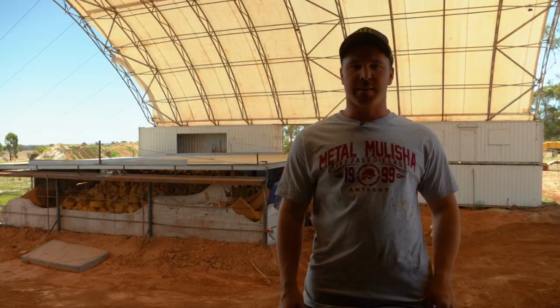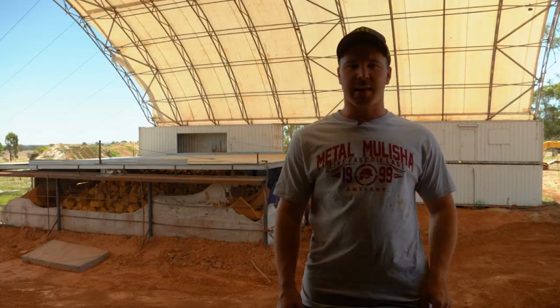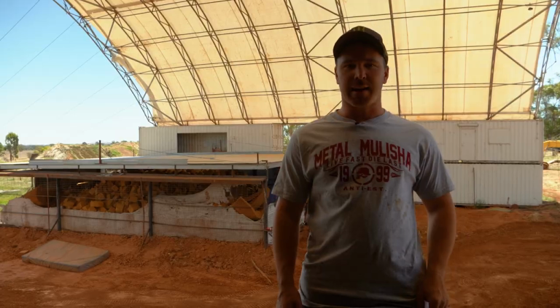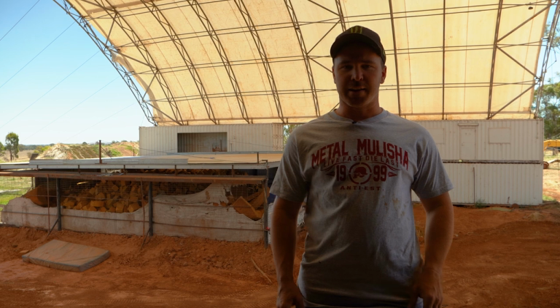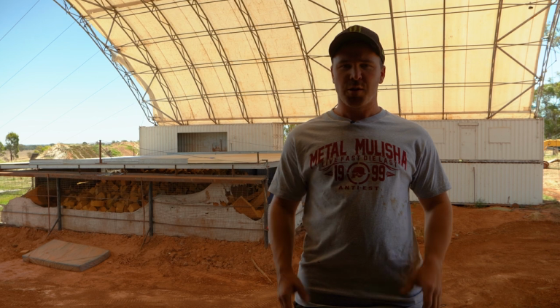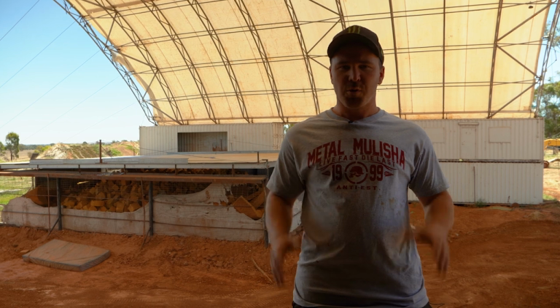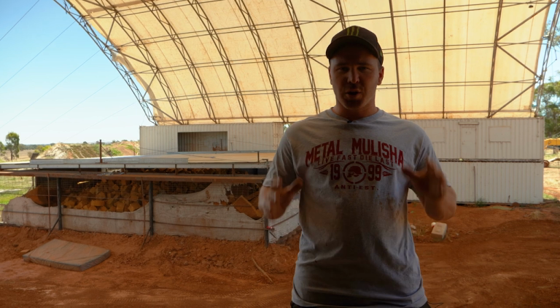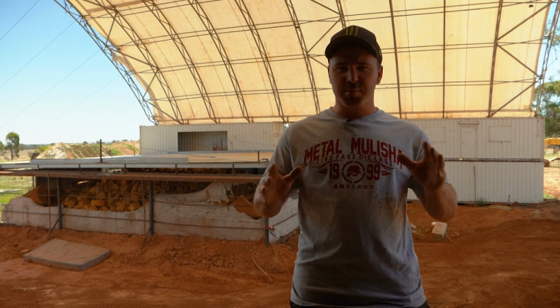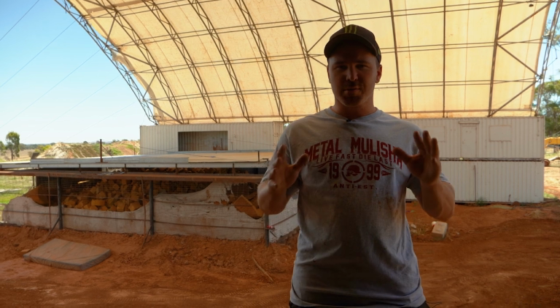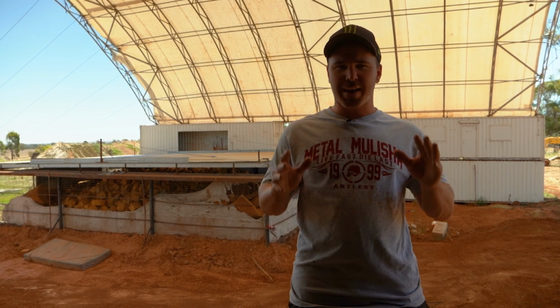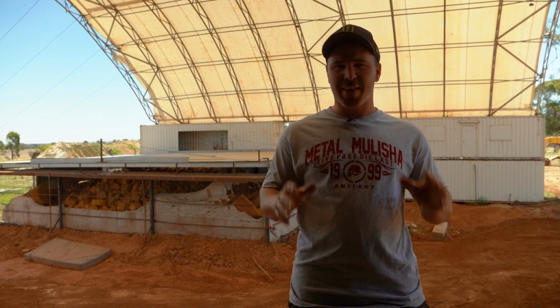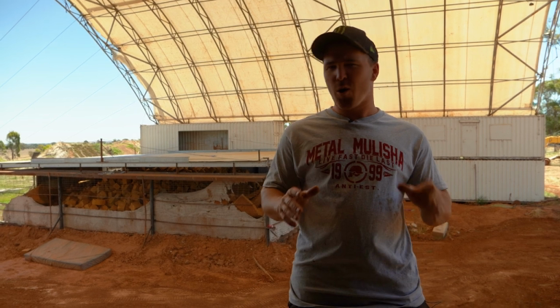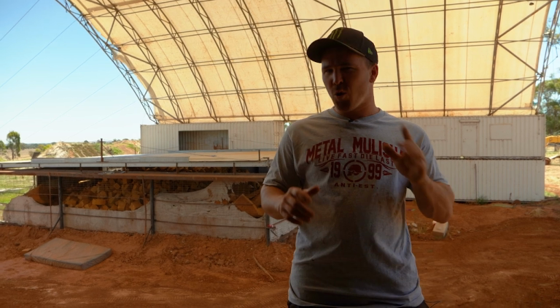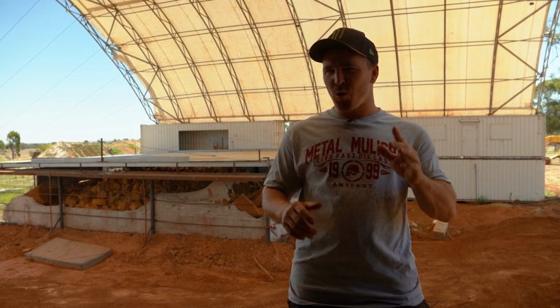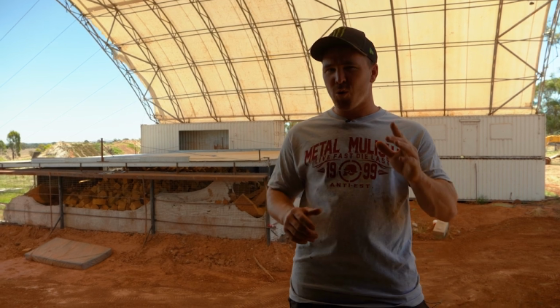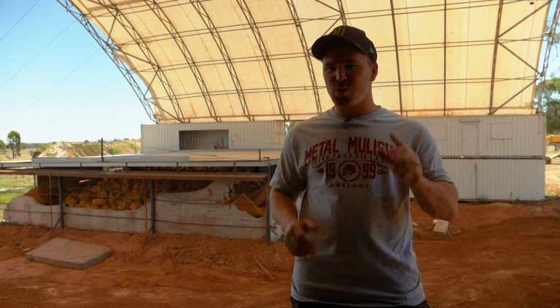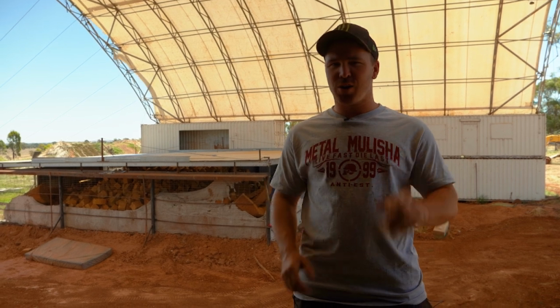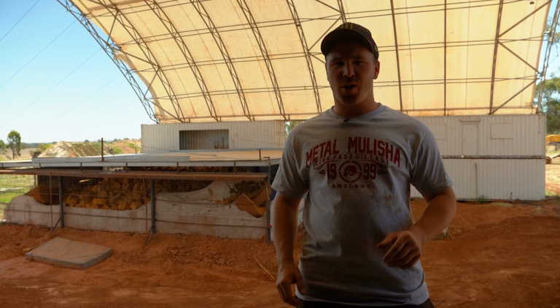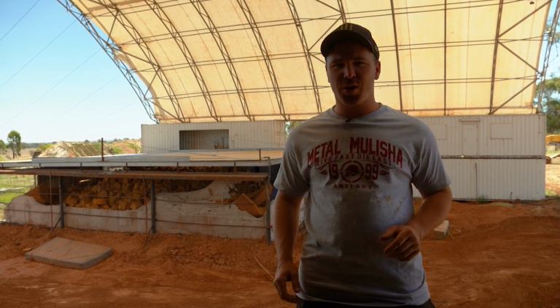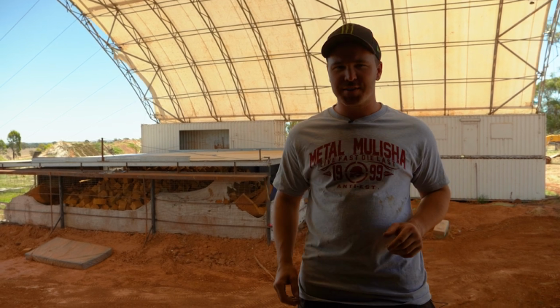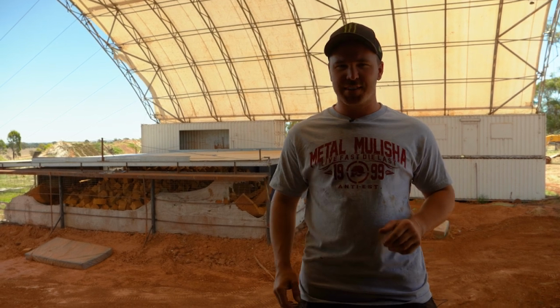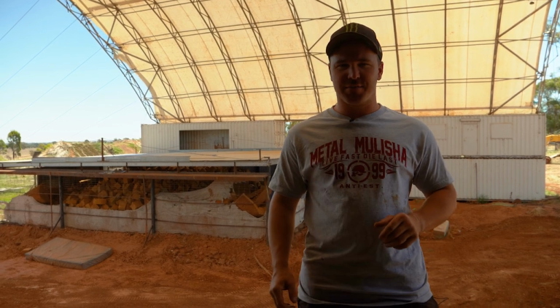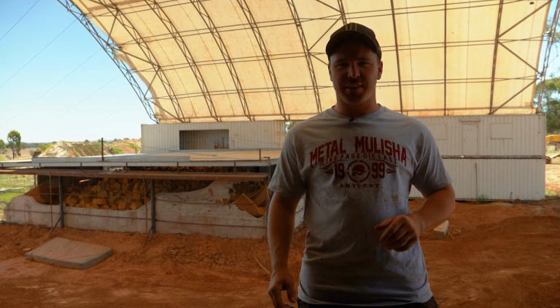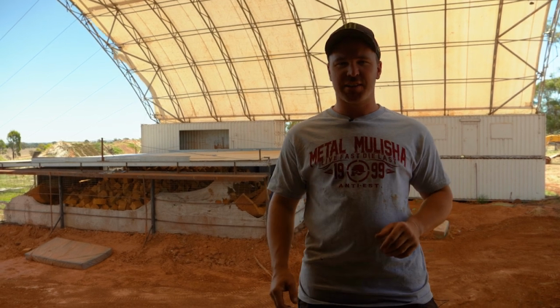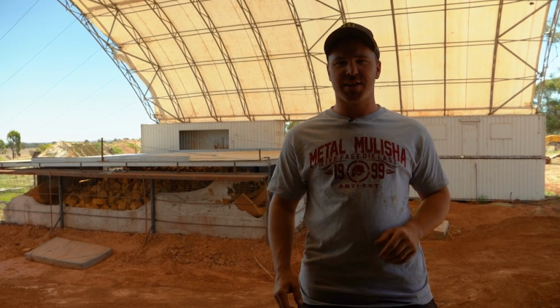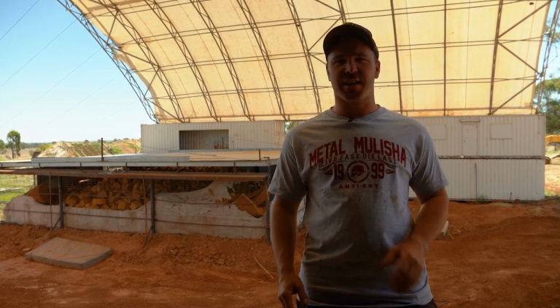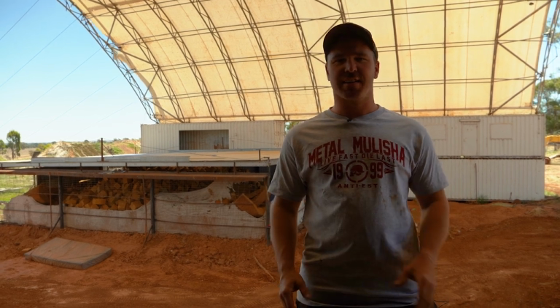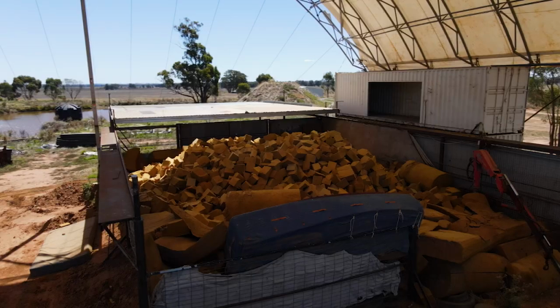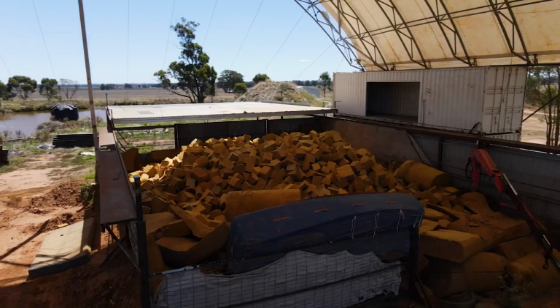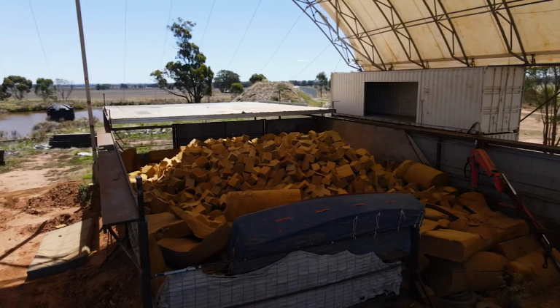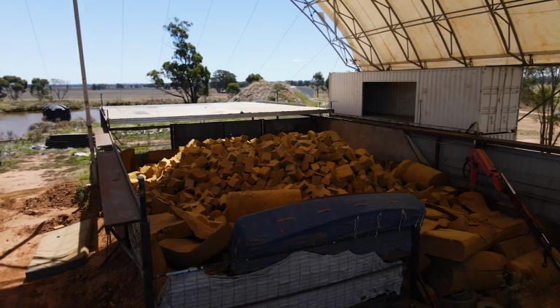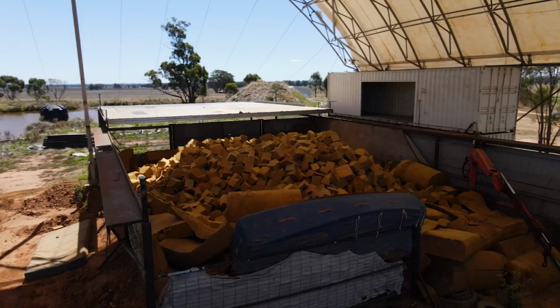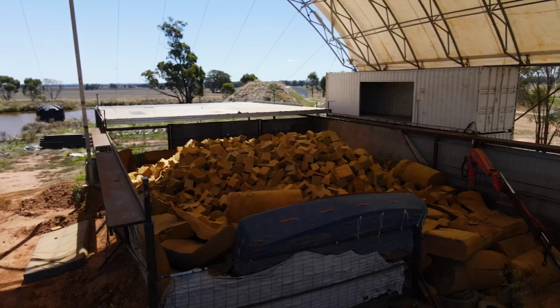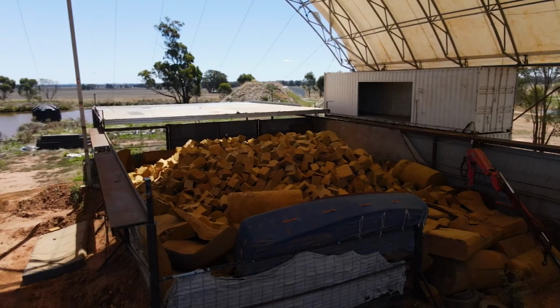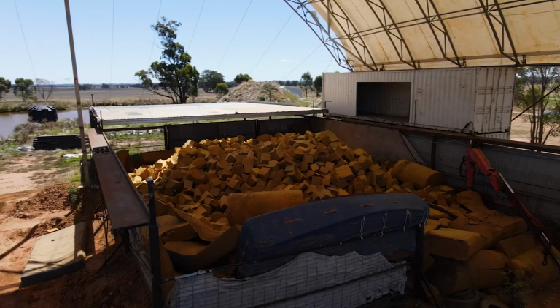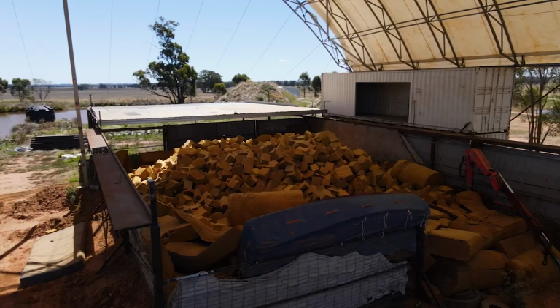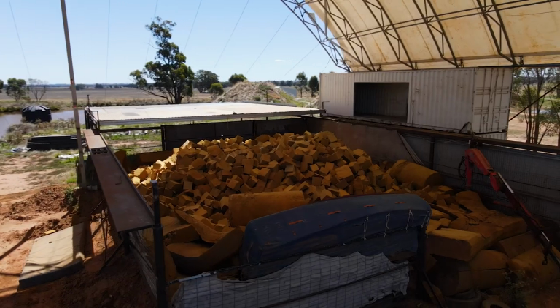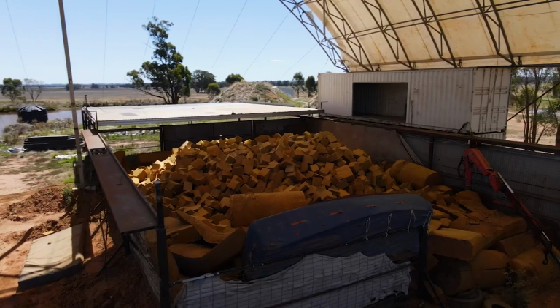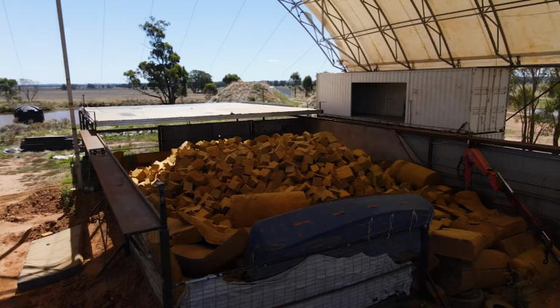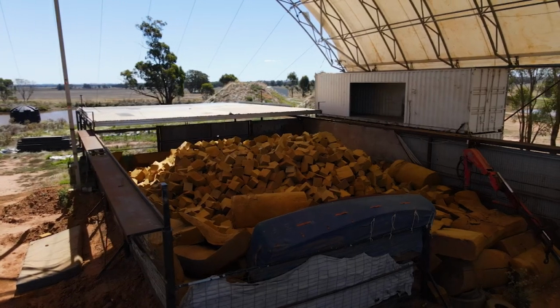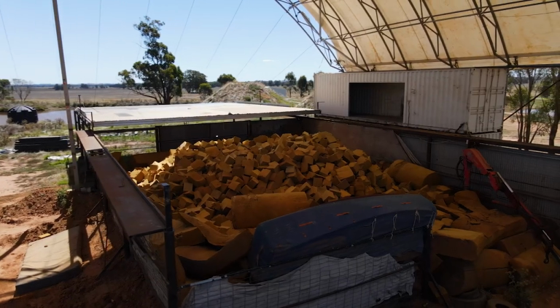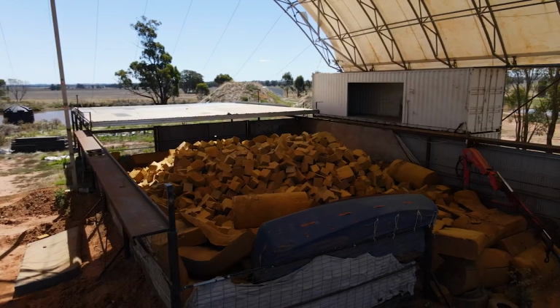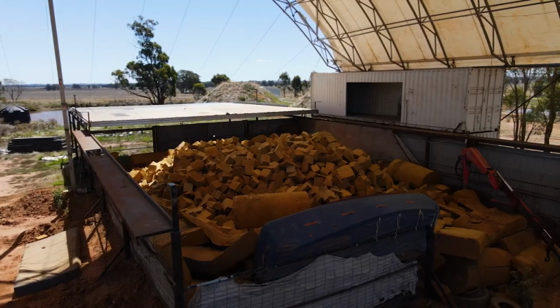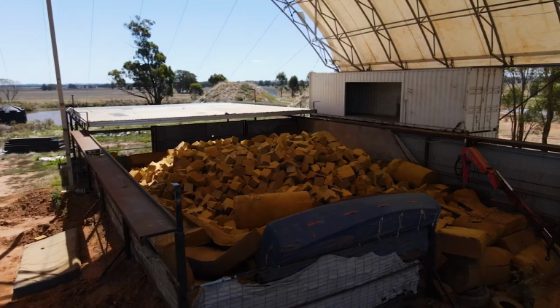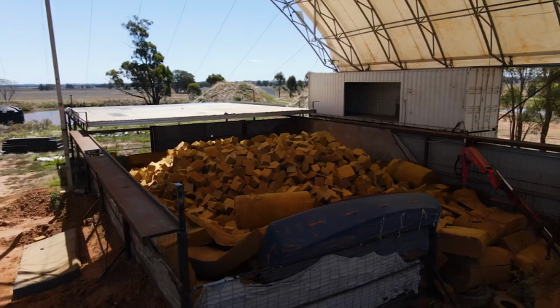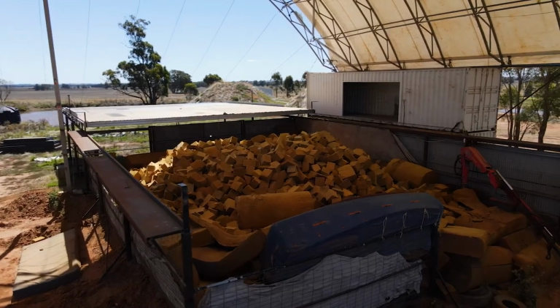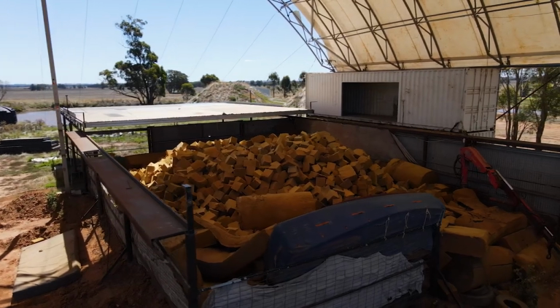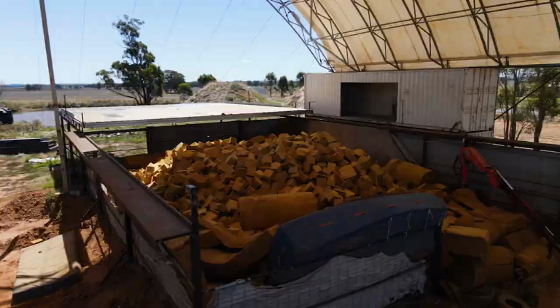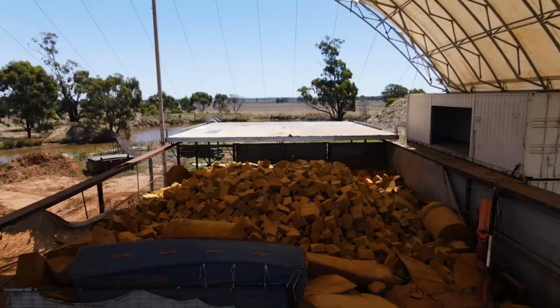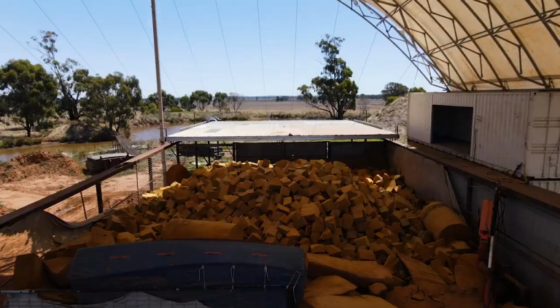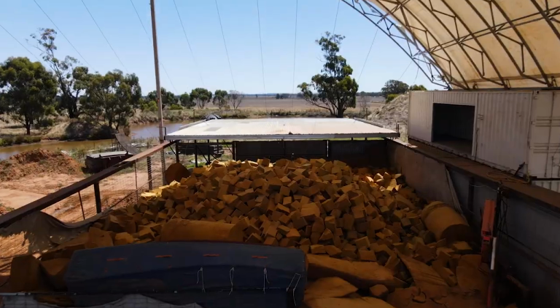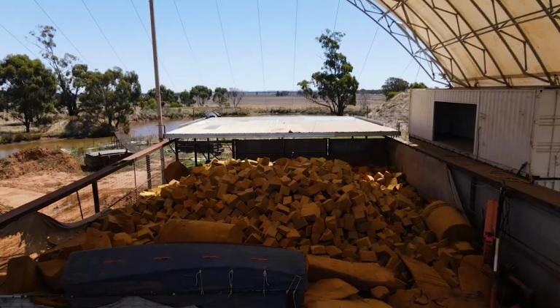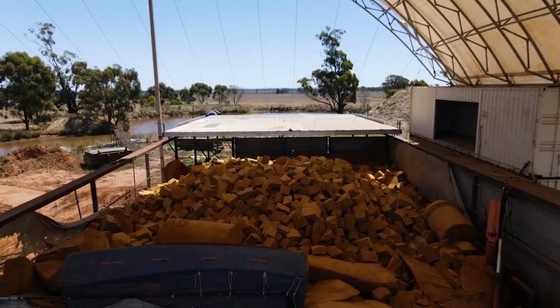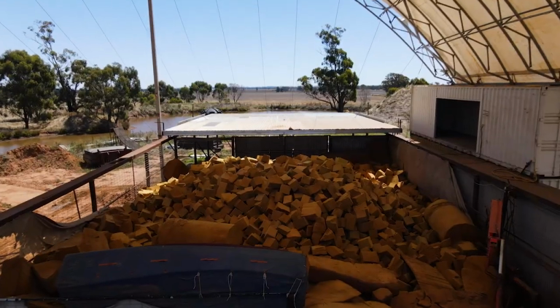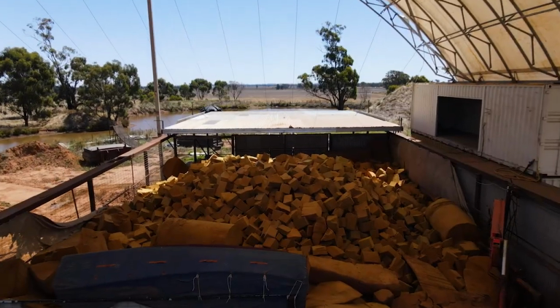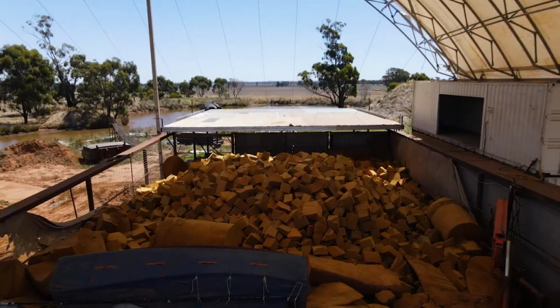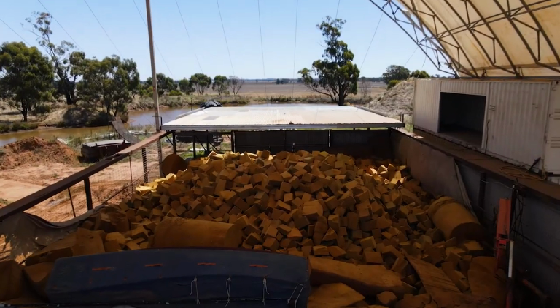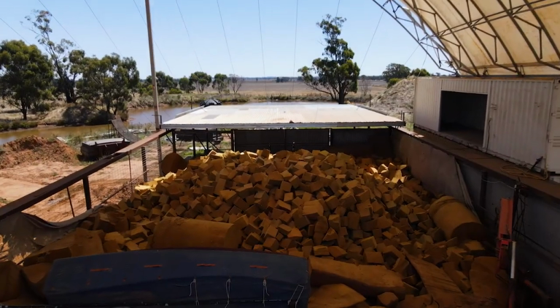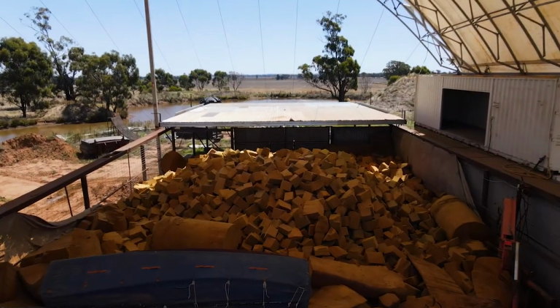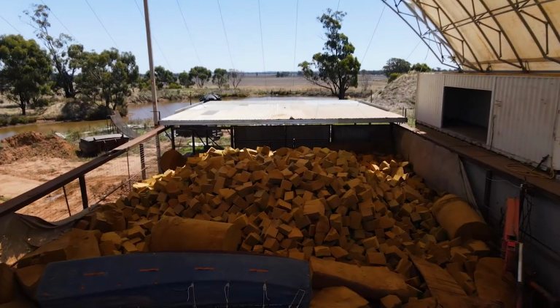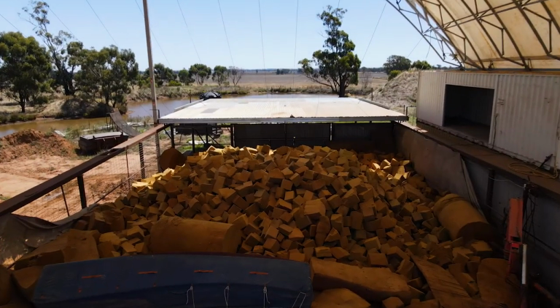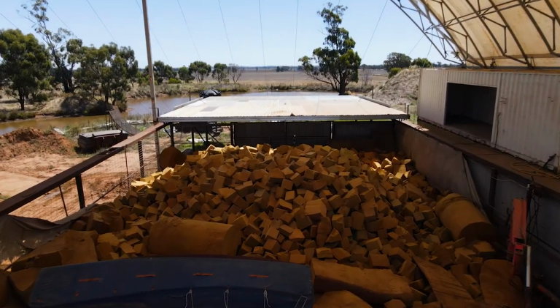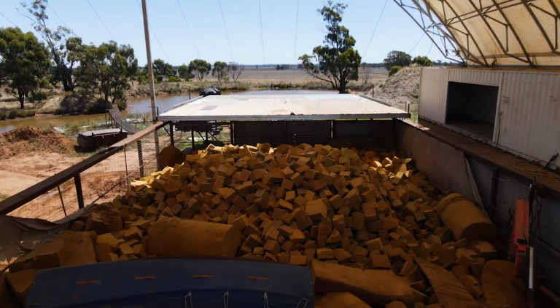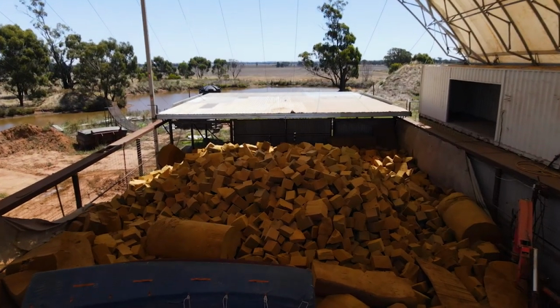G'day. Welcome to another all Aussie adventure. Today I'm going to show you around the foam pit. This is the breeding ground for all the new tricks.